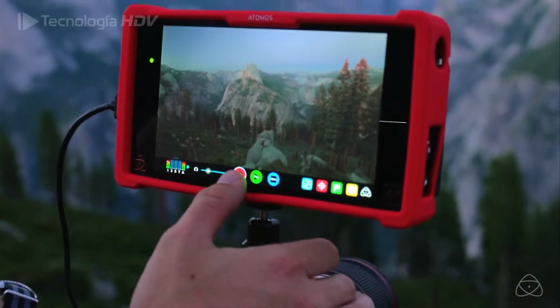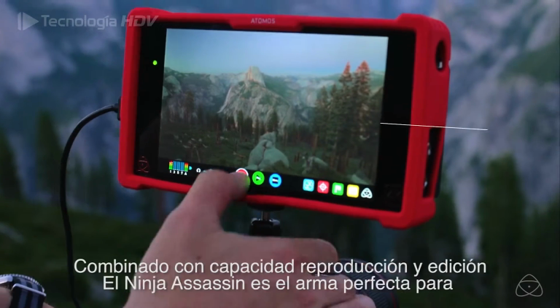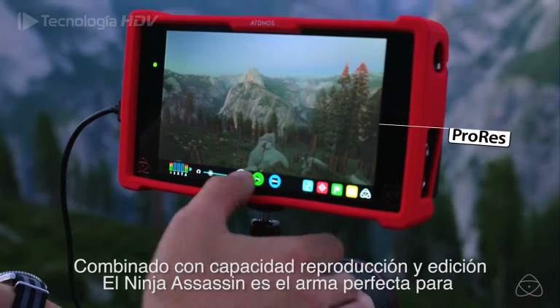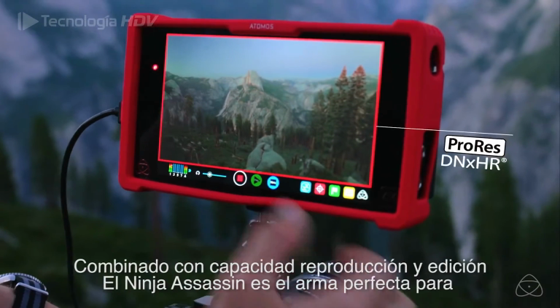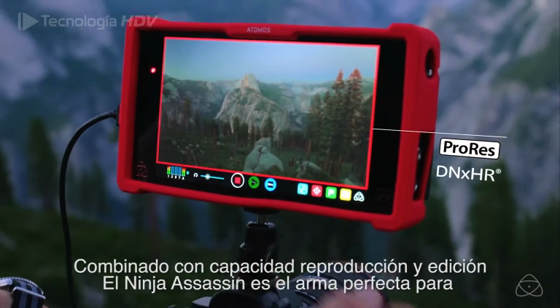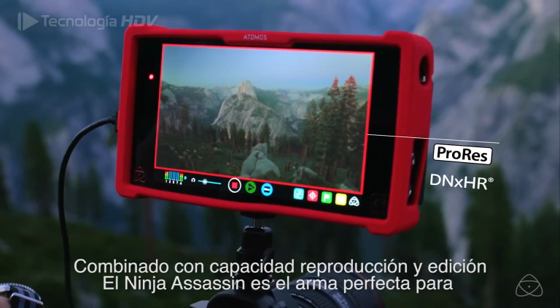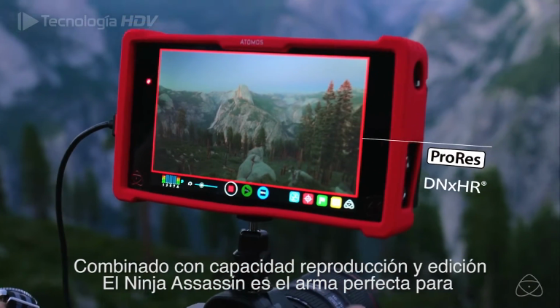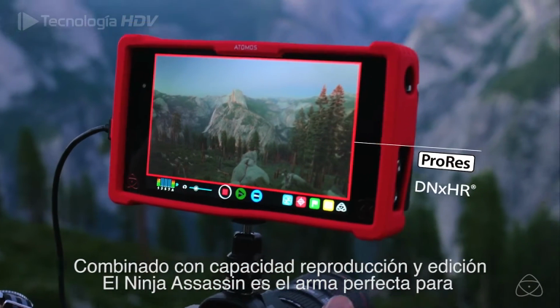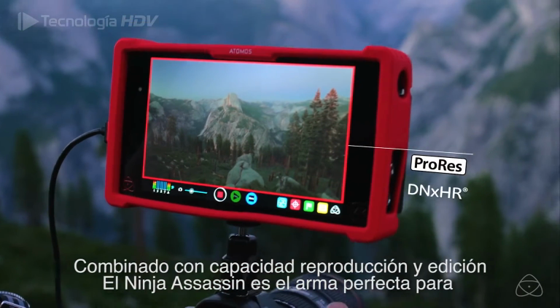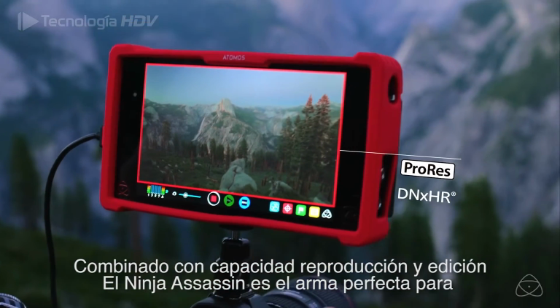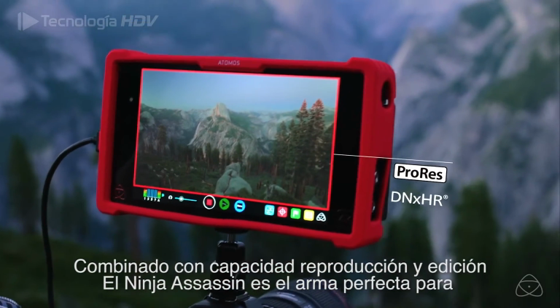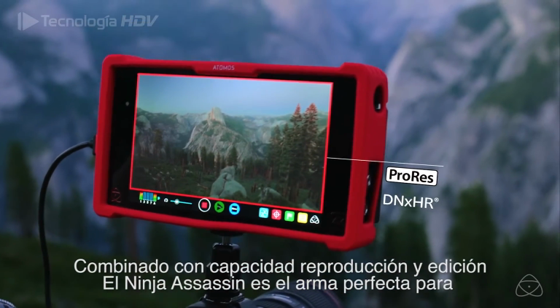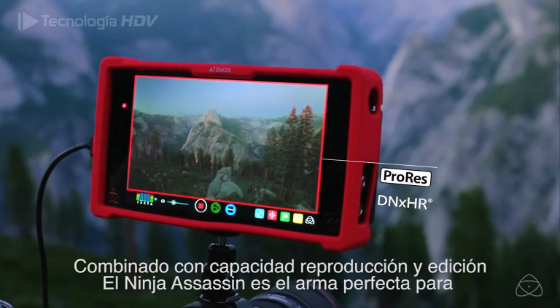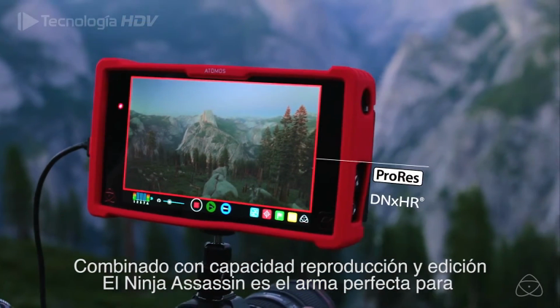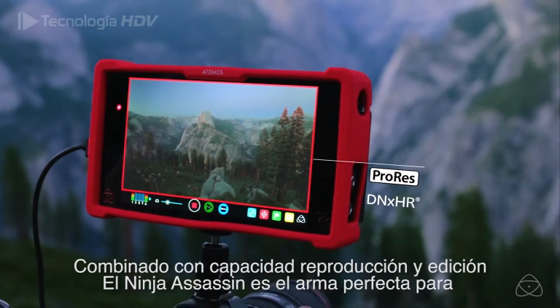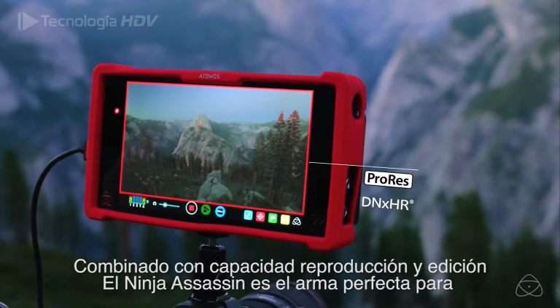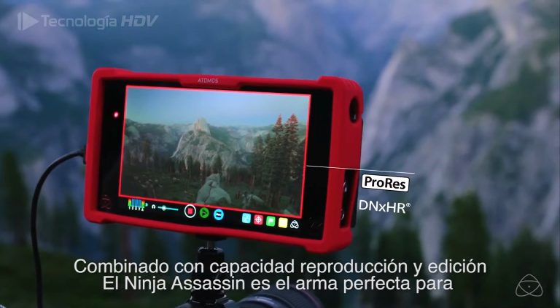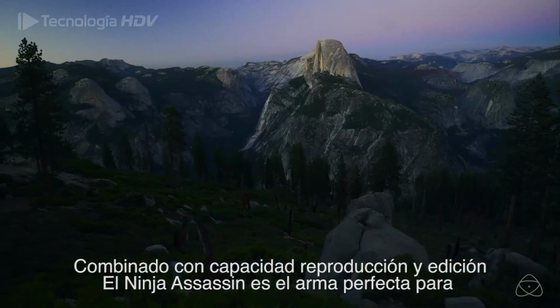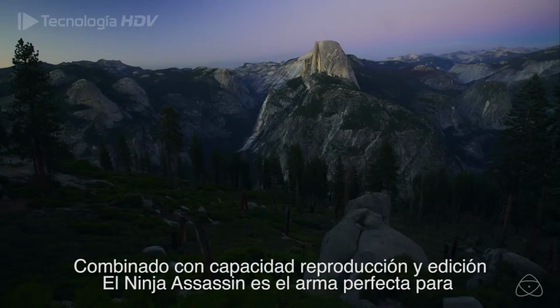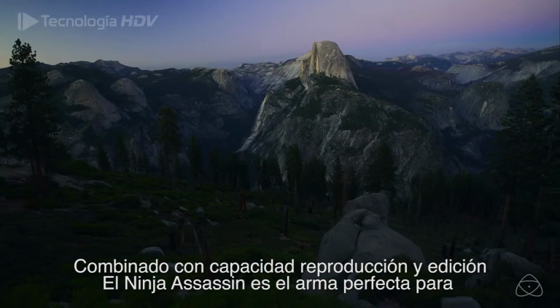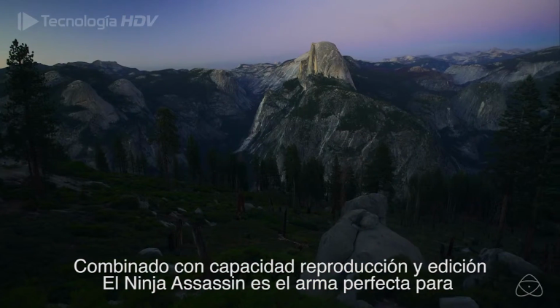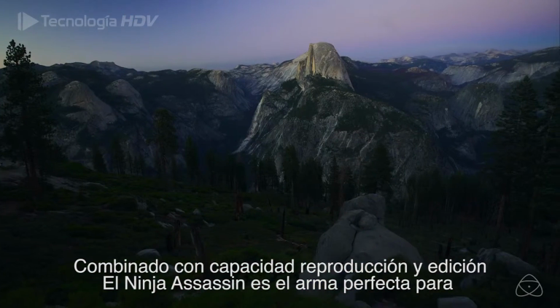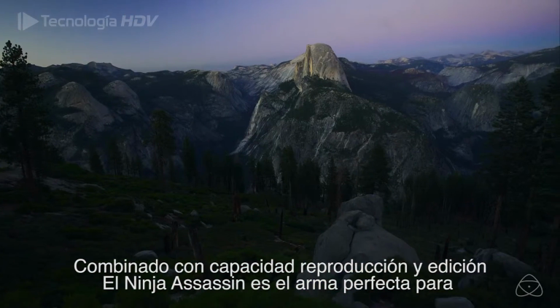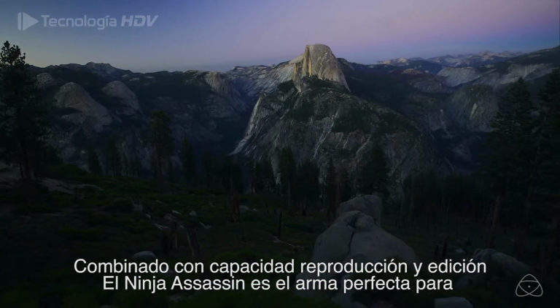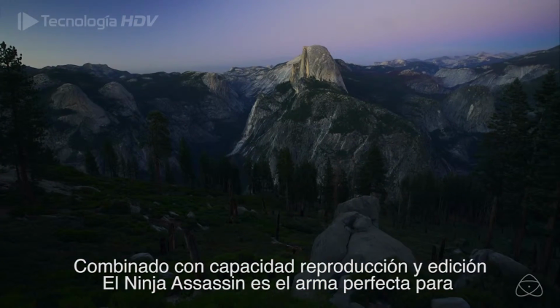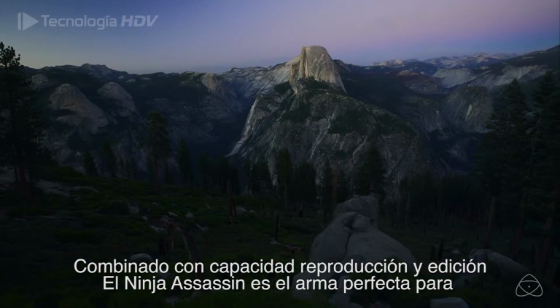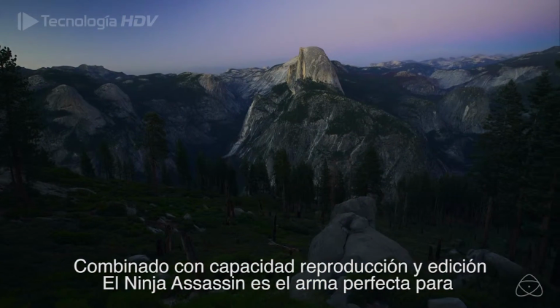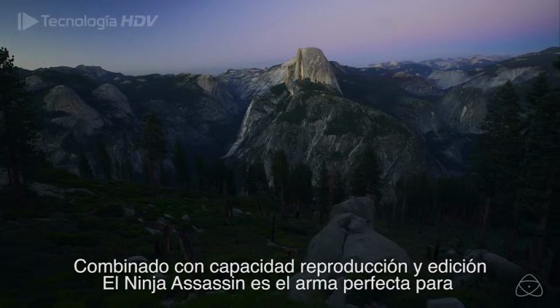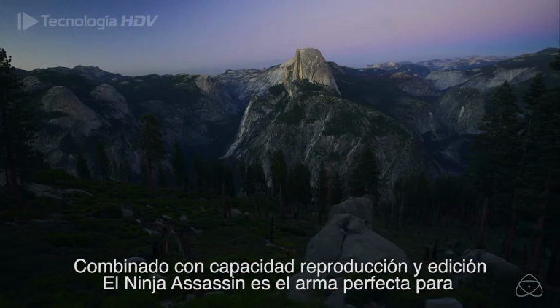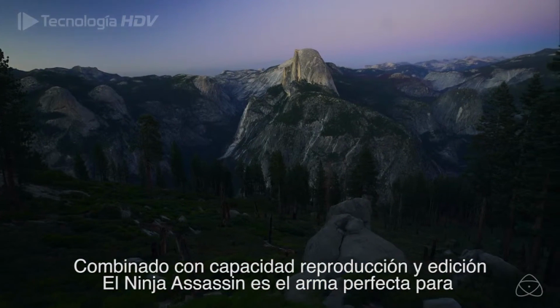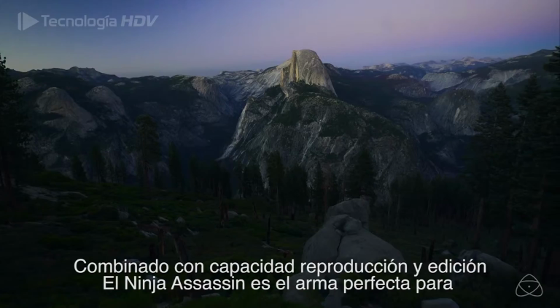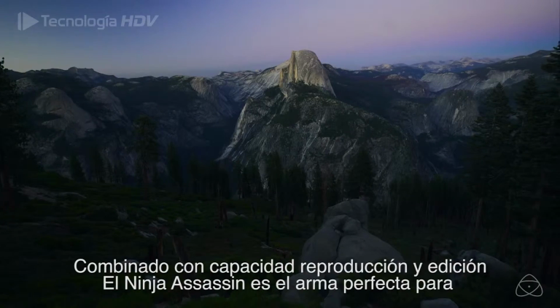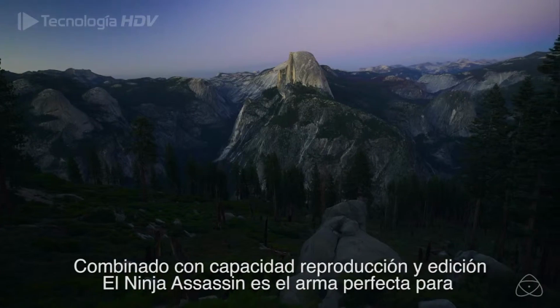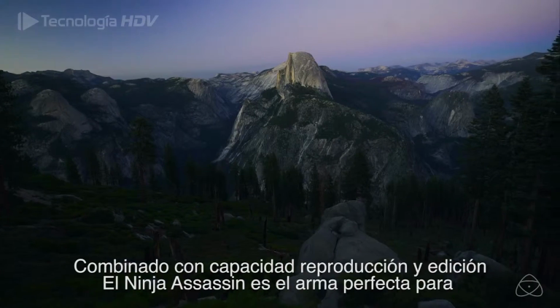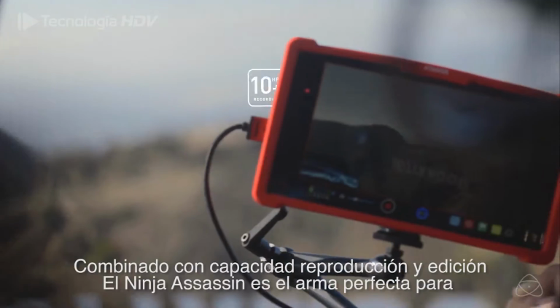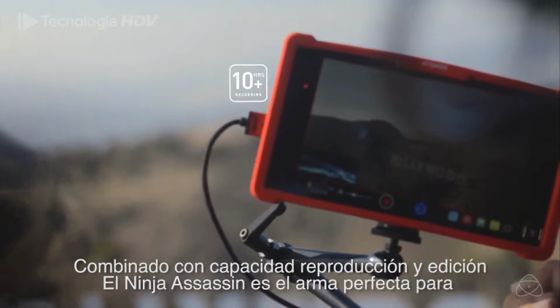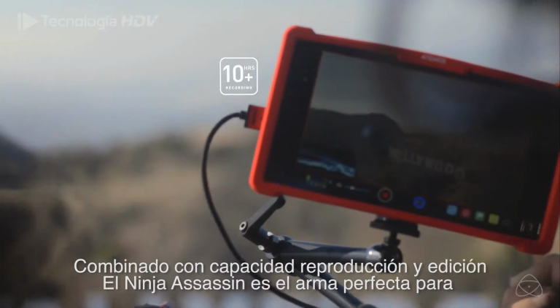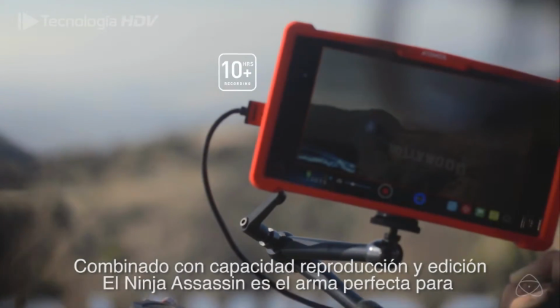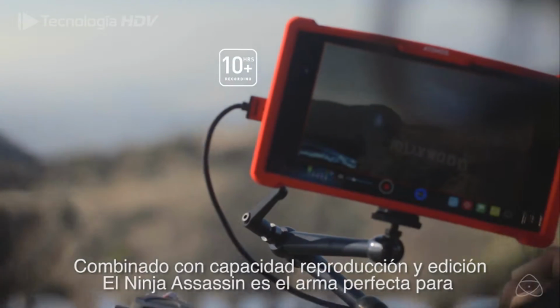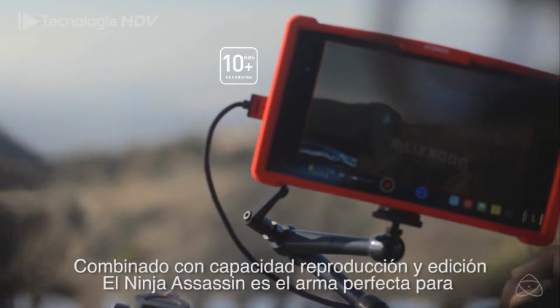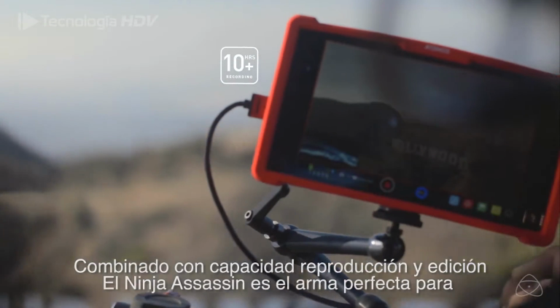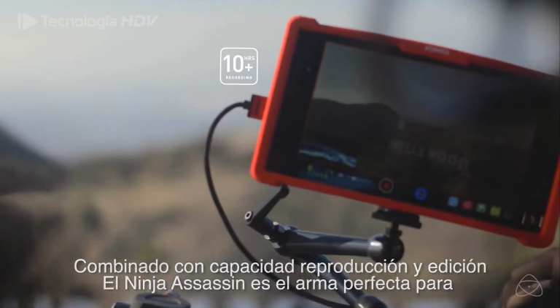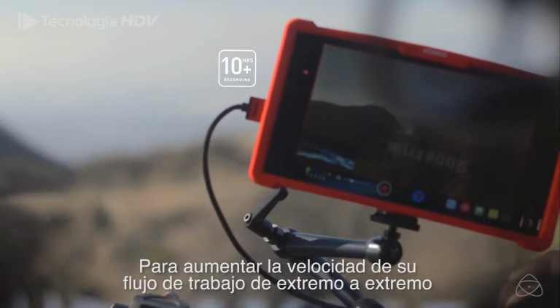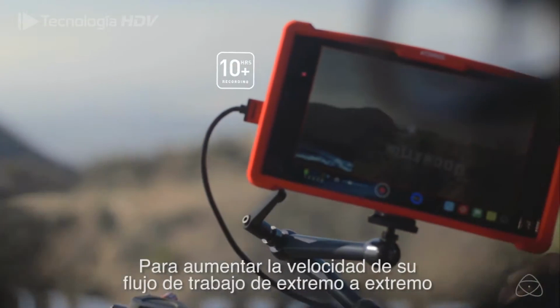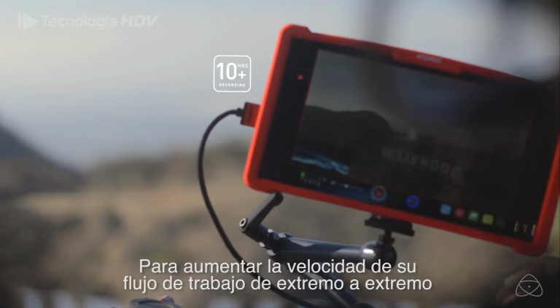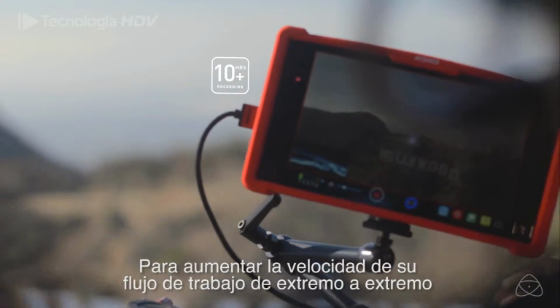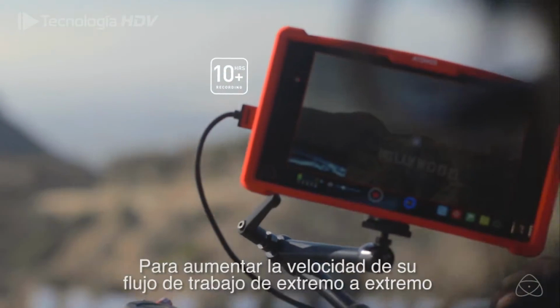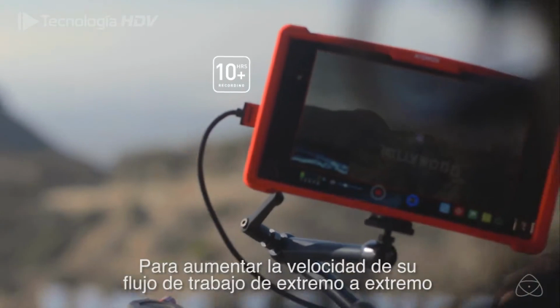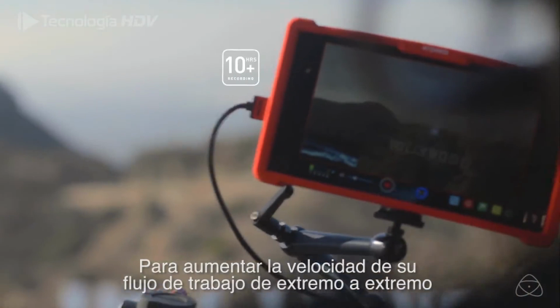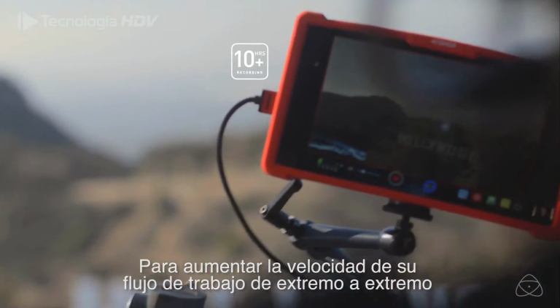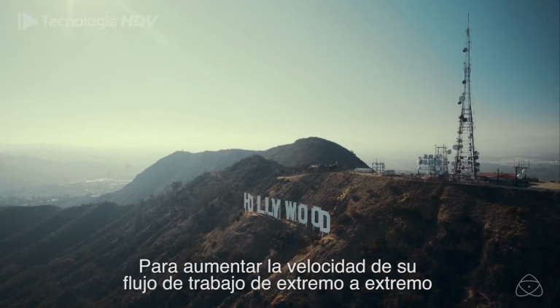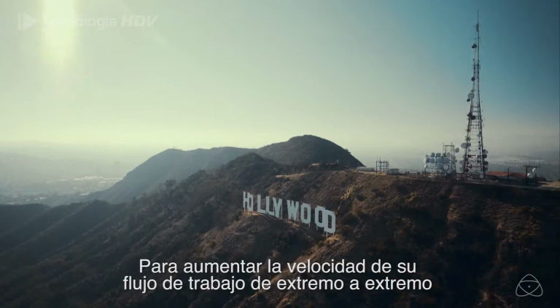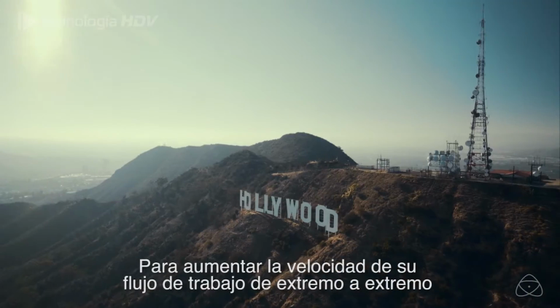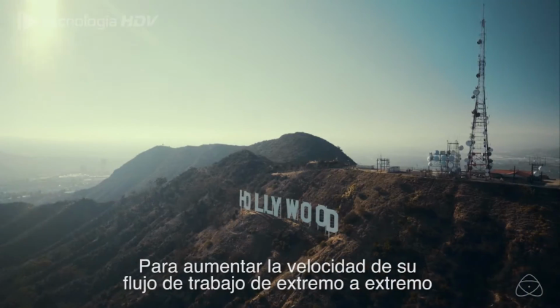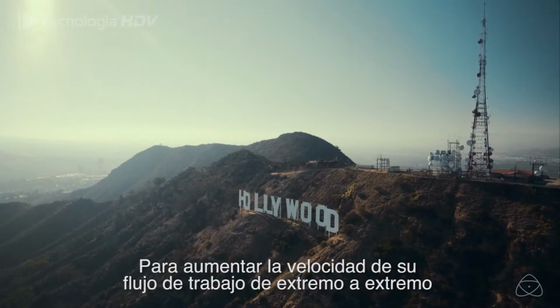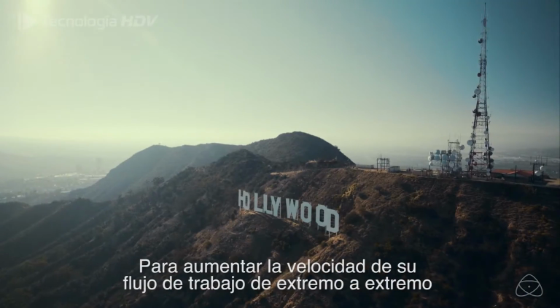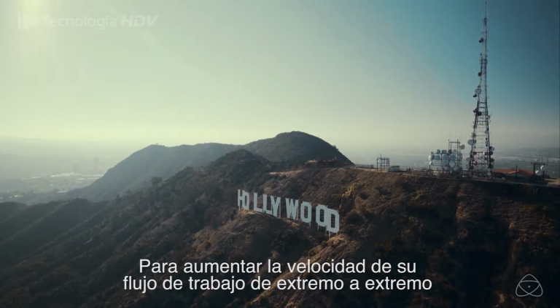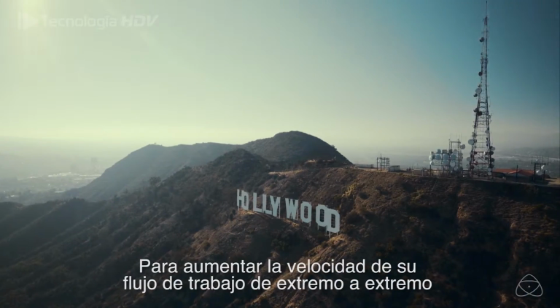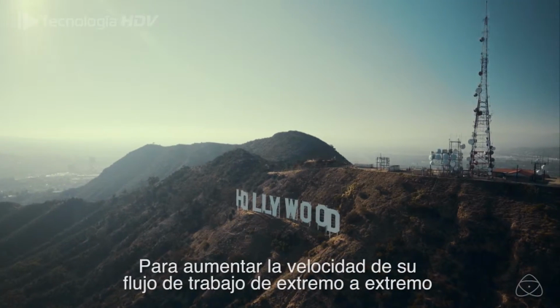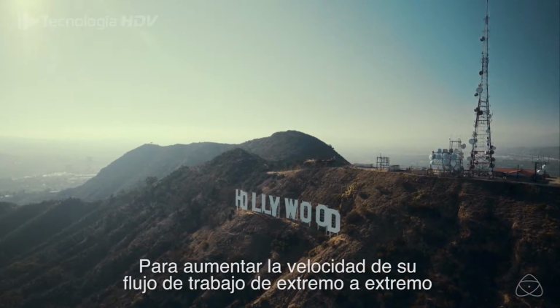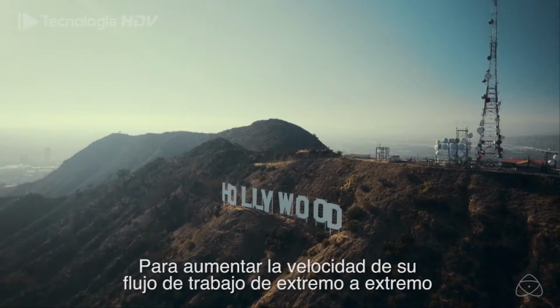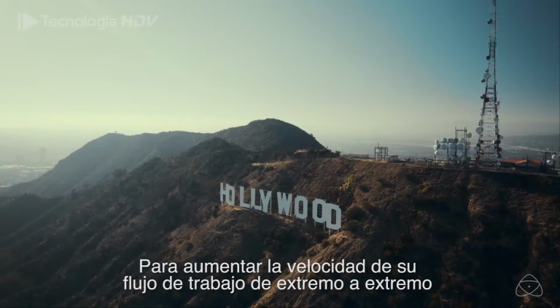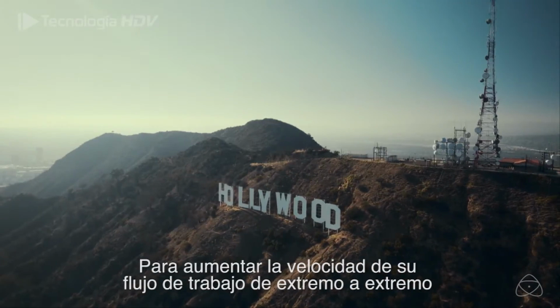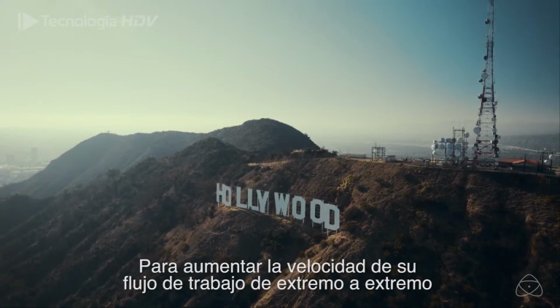Combined with playback and editing capability, the Ninja Assassin is the perfect weapon to increase the speed of your end-to-end workflow.